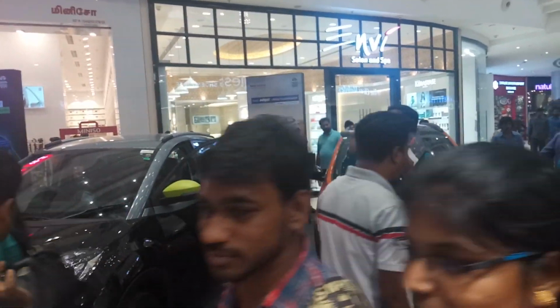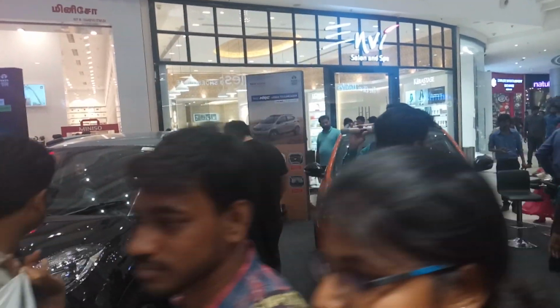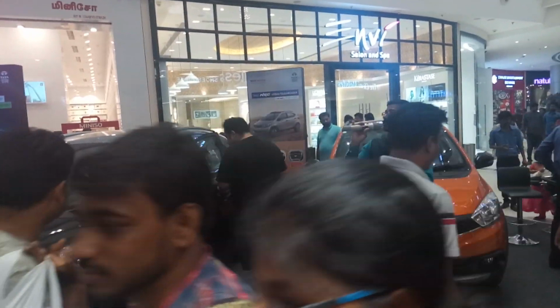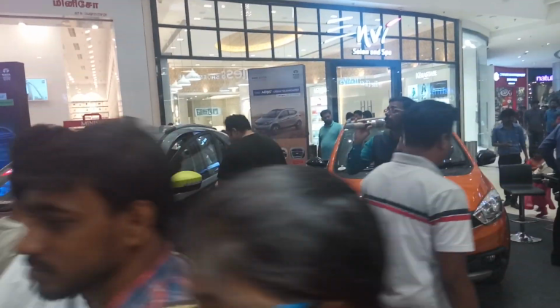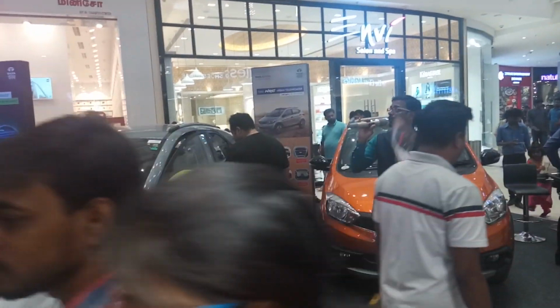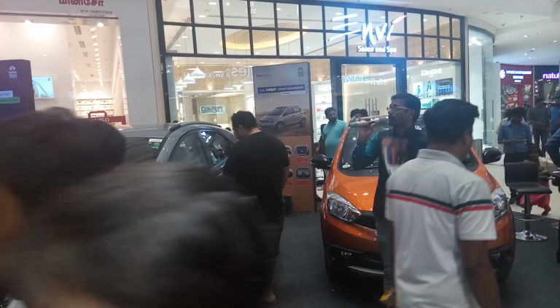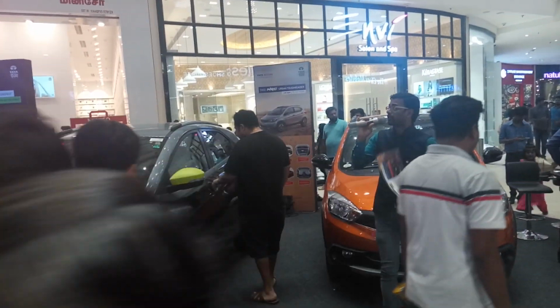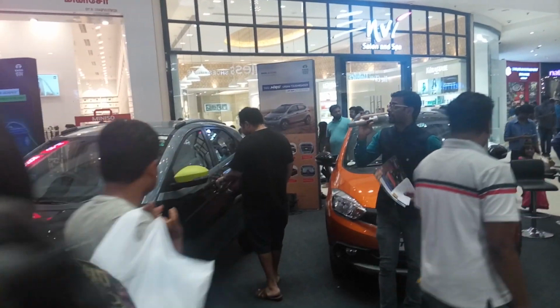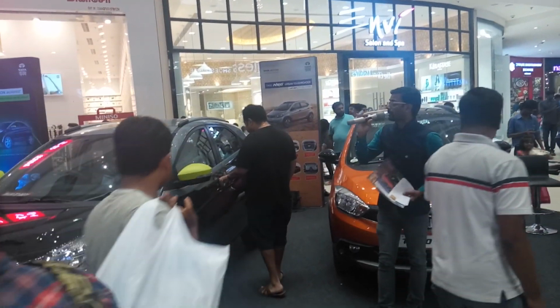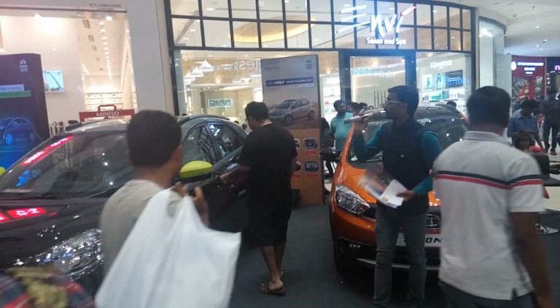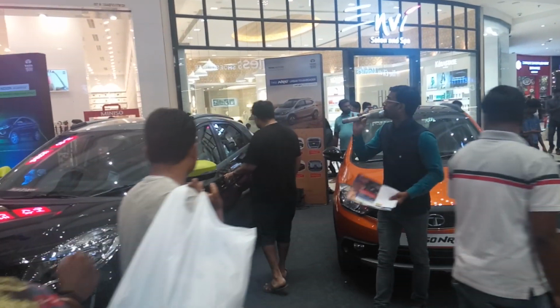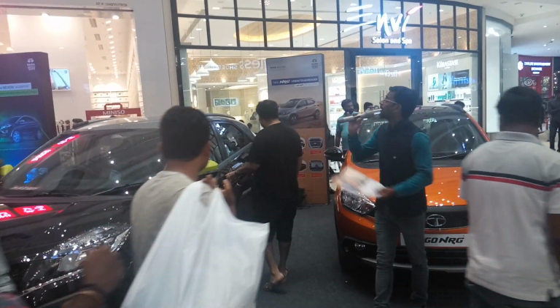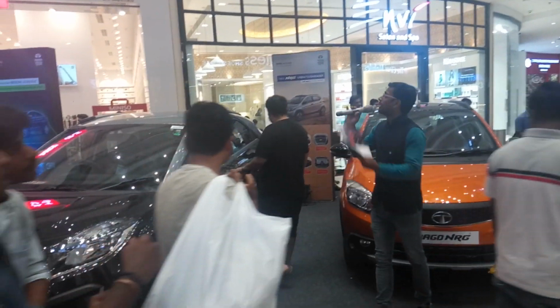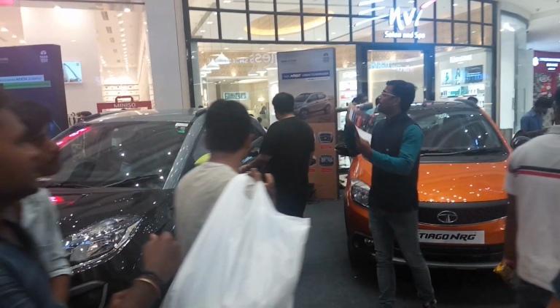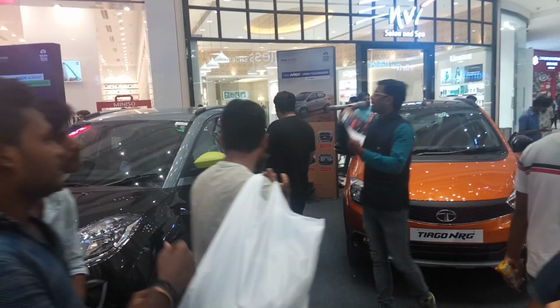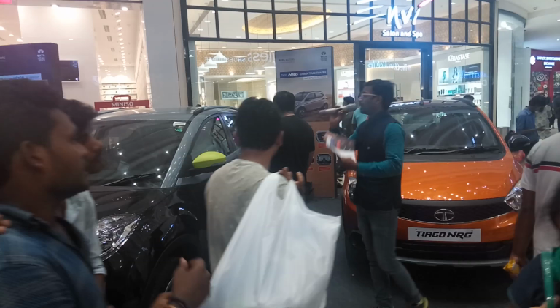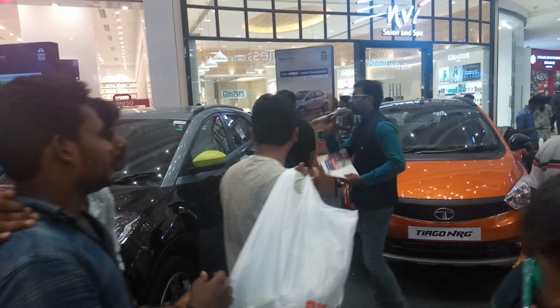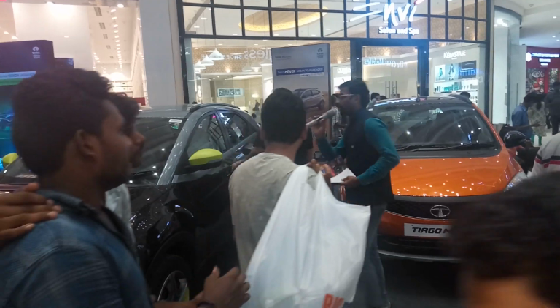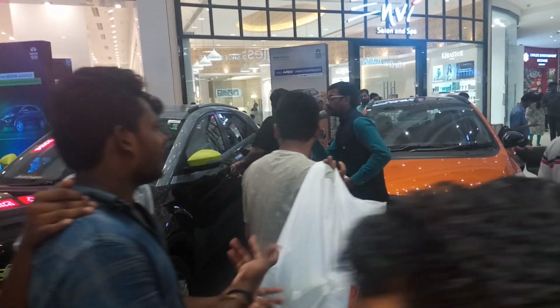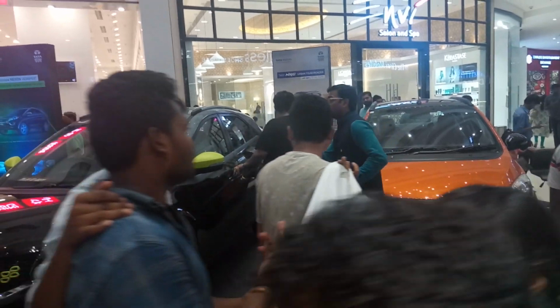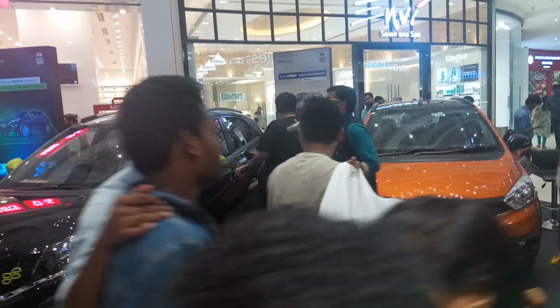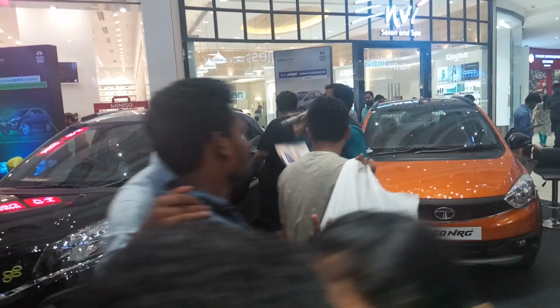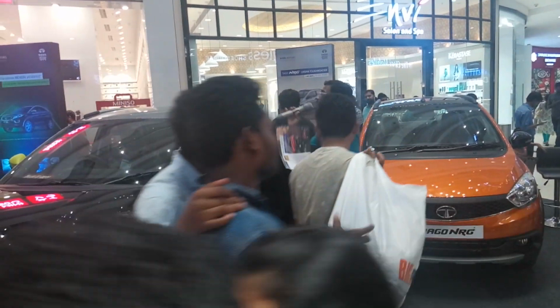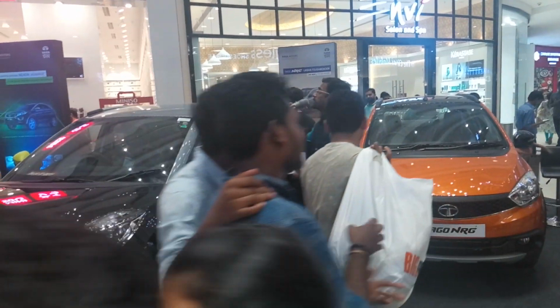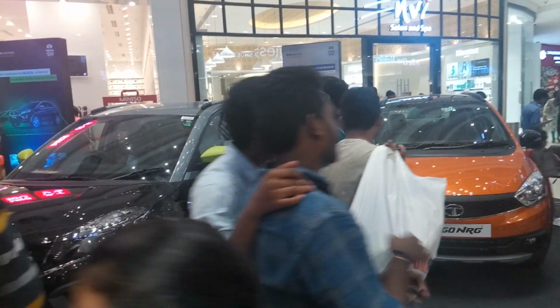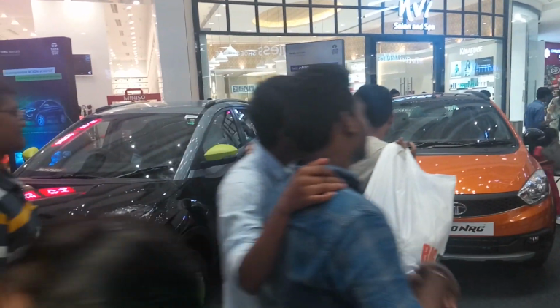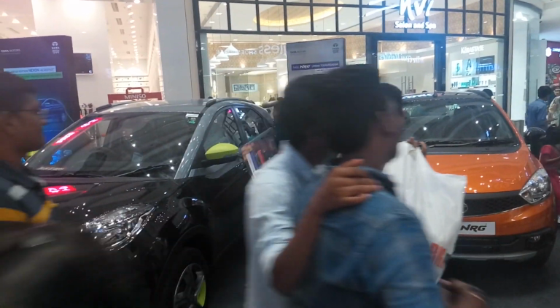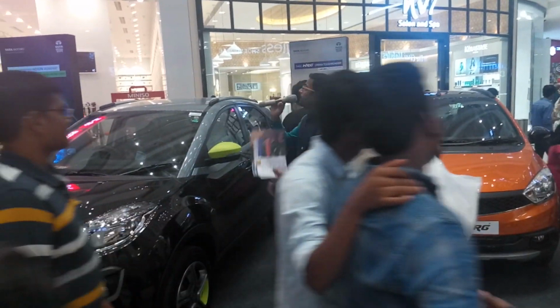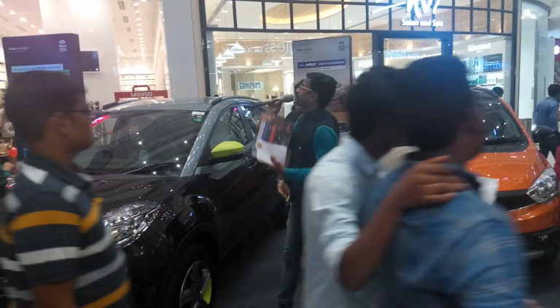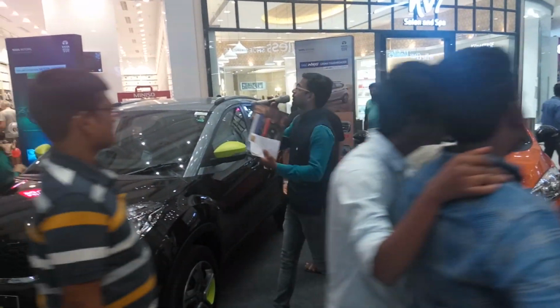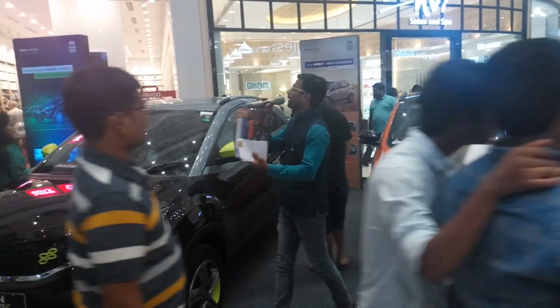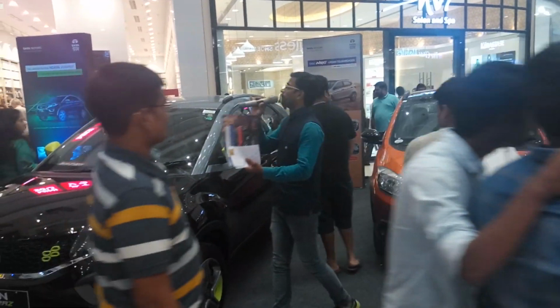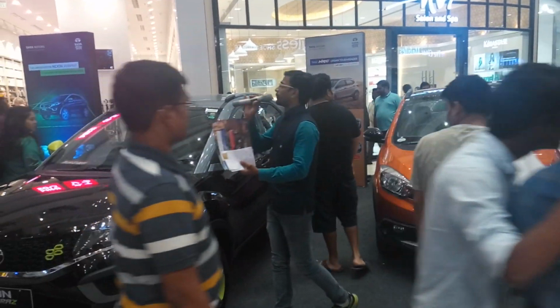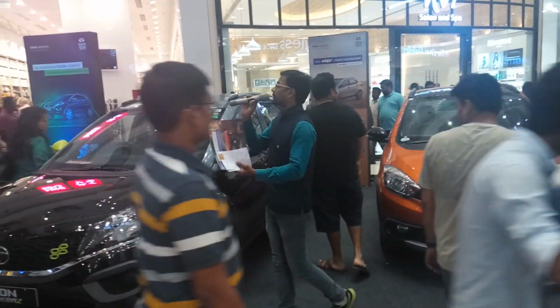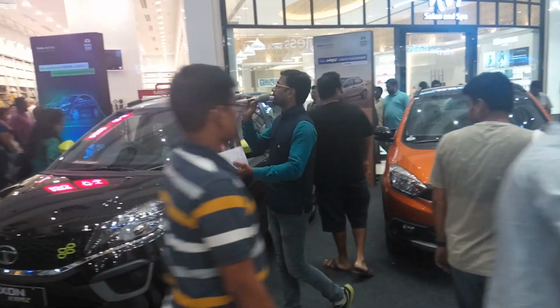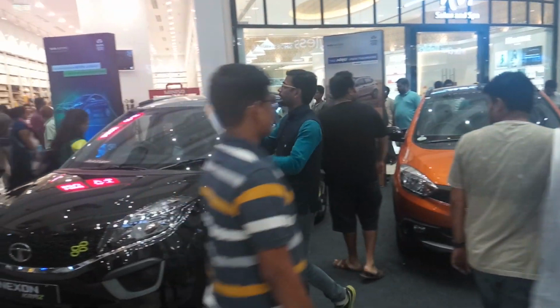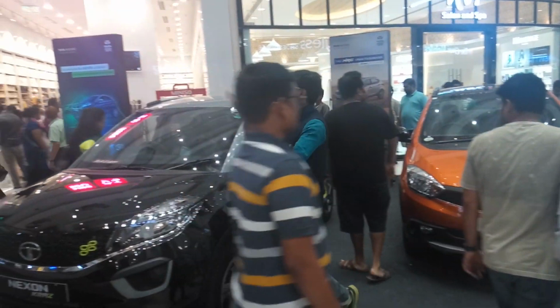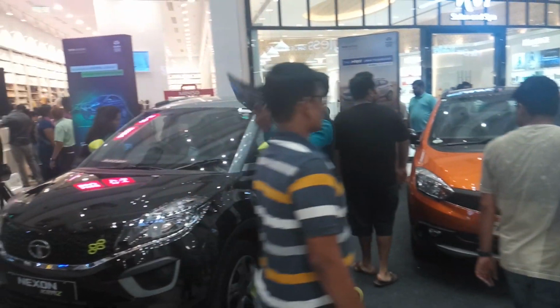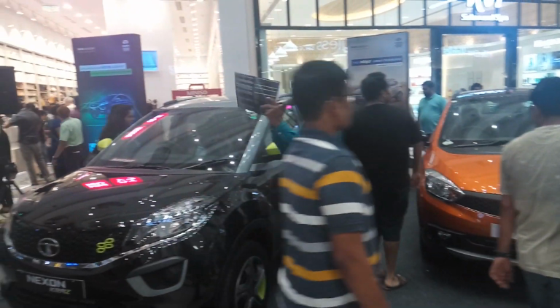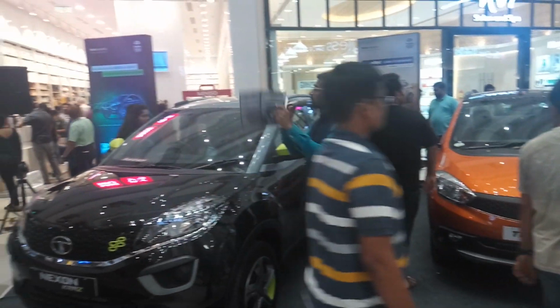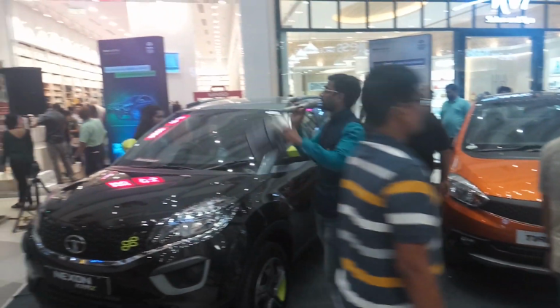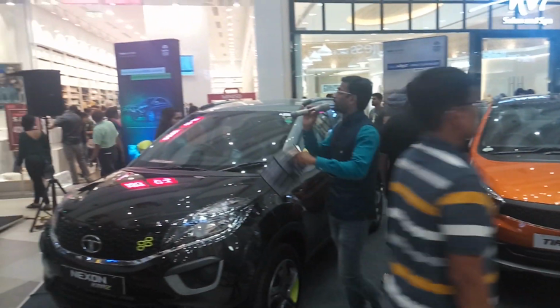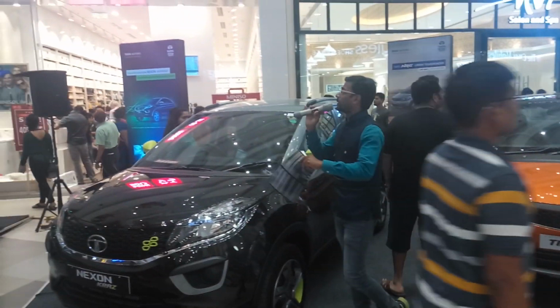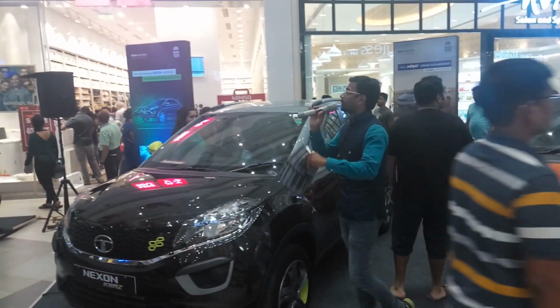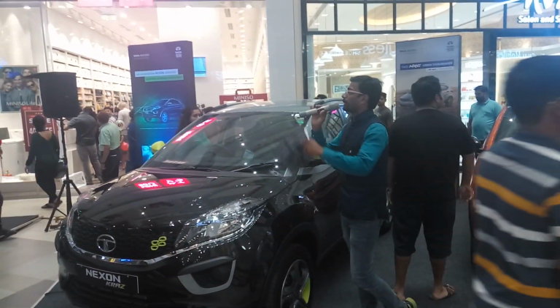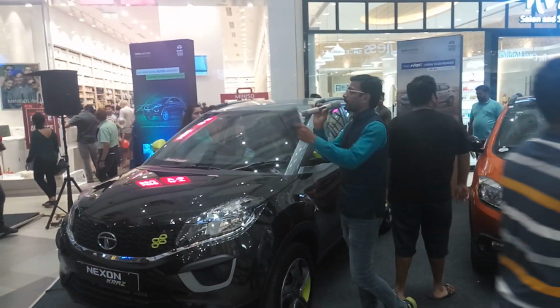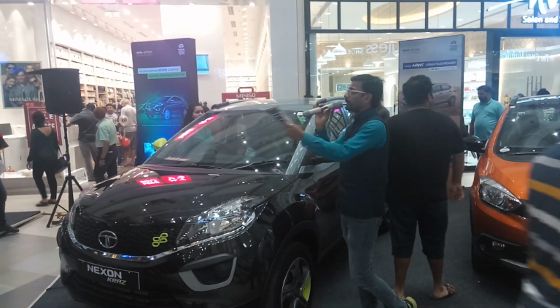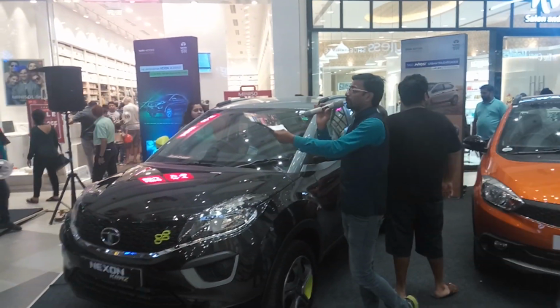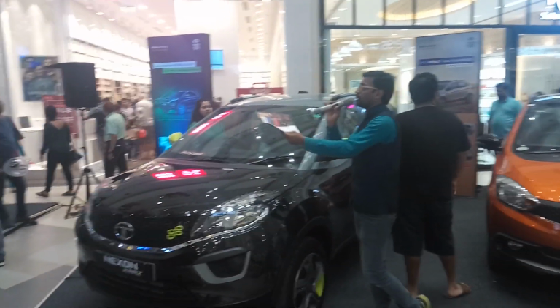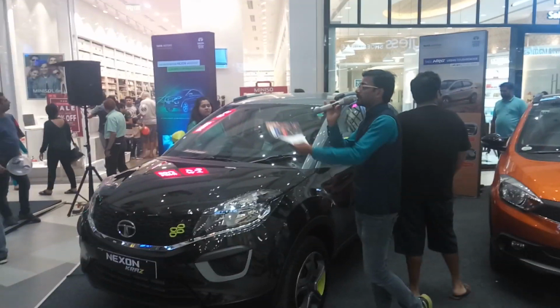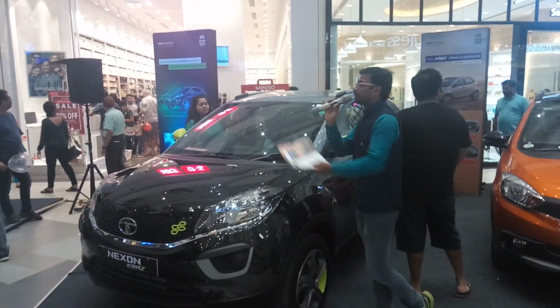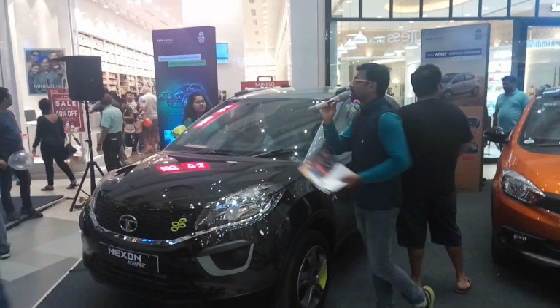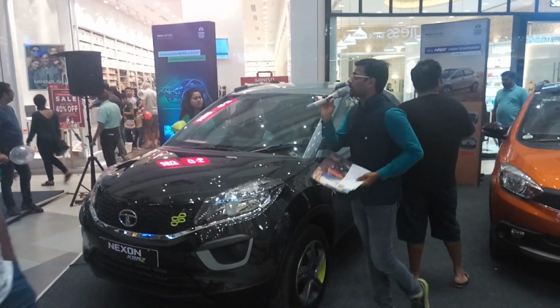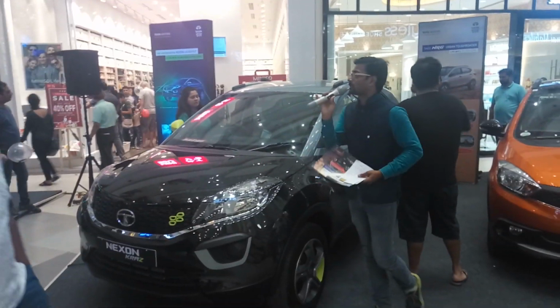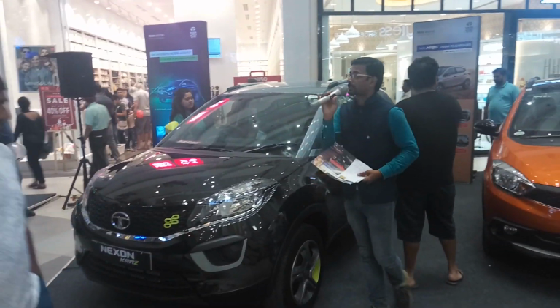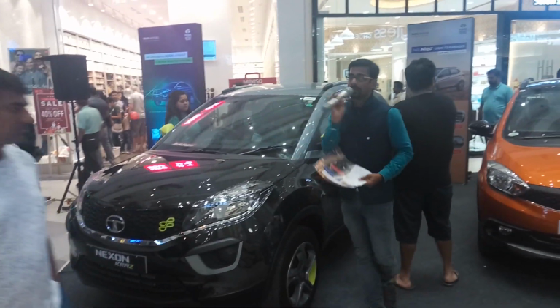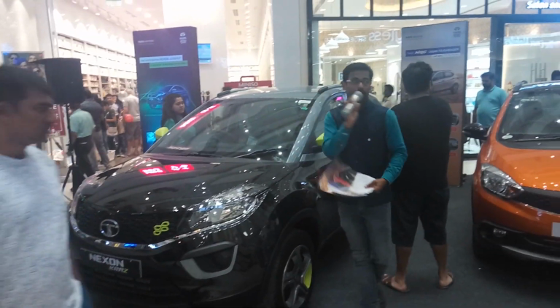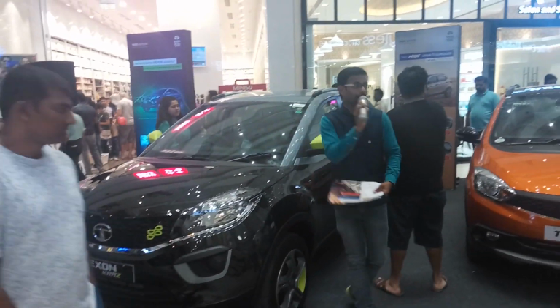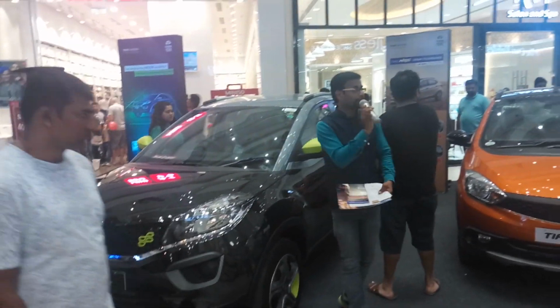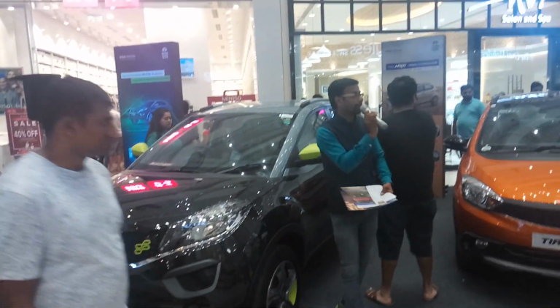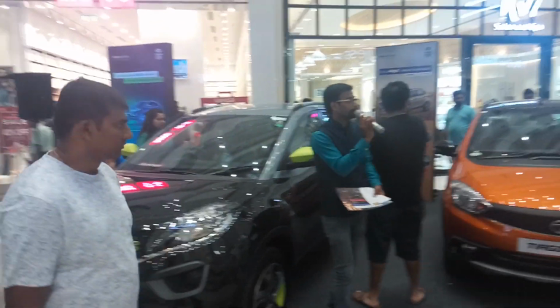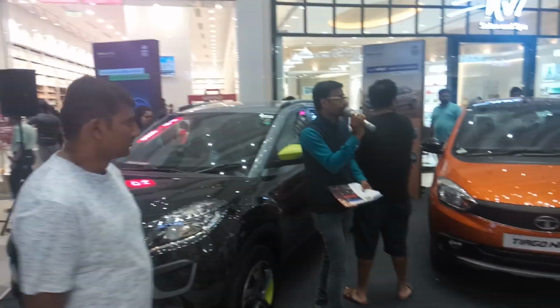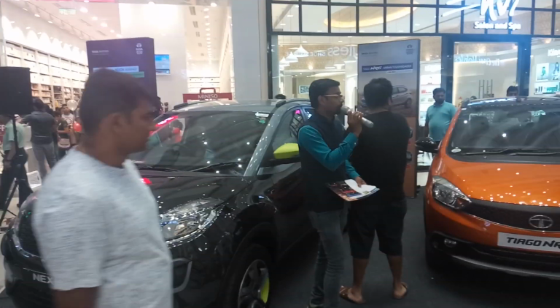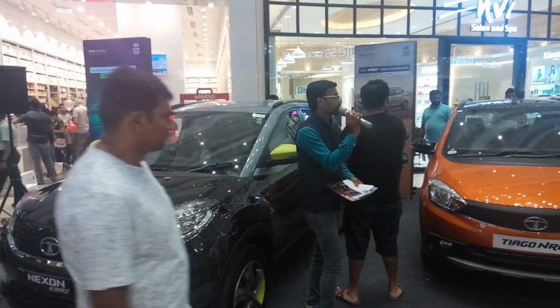You can just listen to my announcements to know more about the cars. However, you need not wait — you can also come down, visit the stores, and collect the information directly.